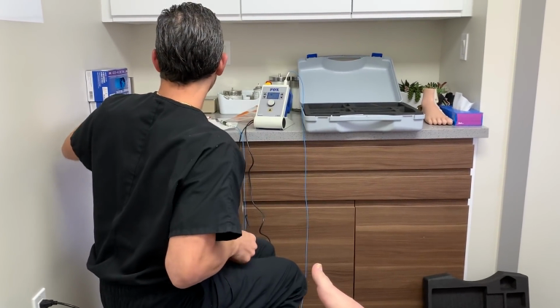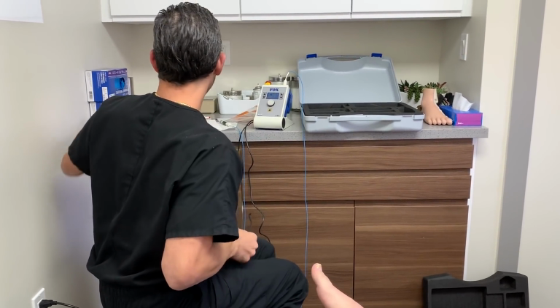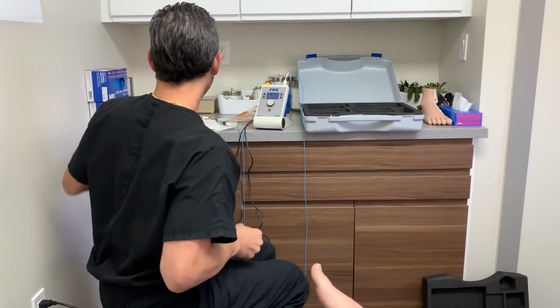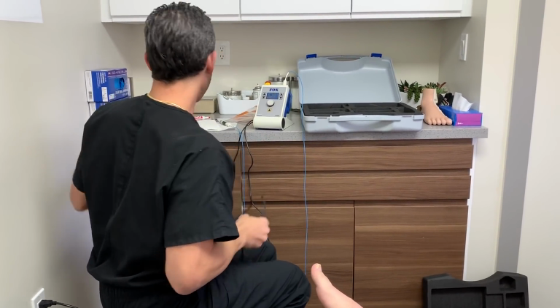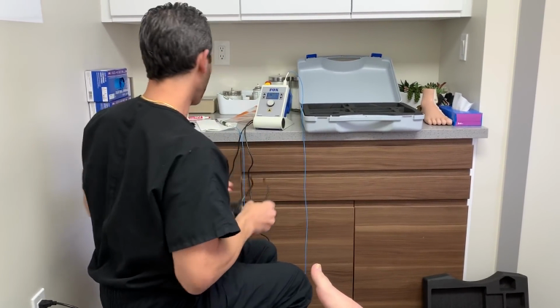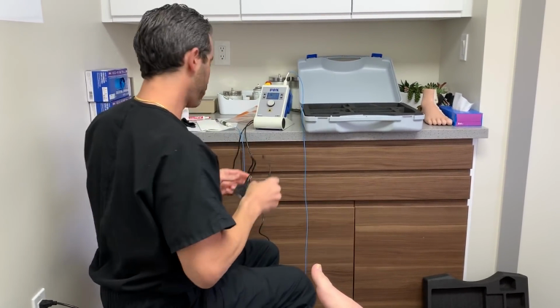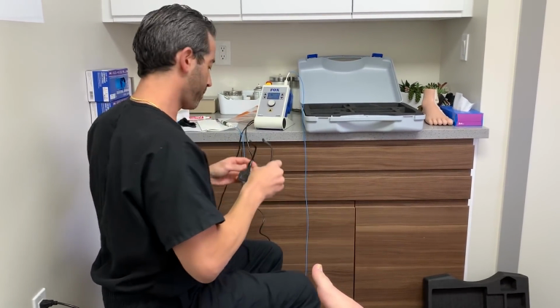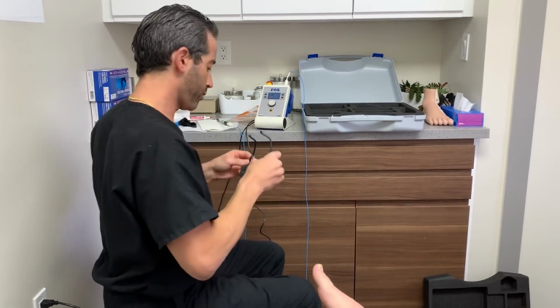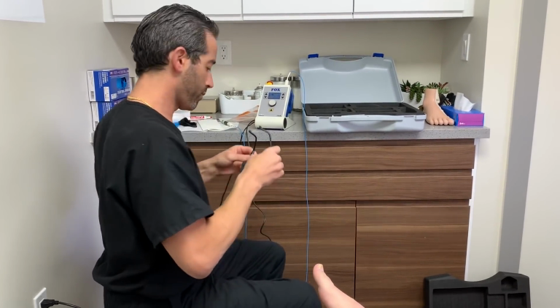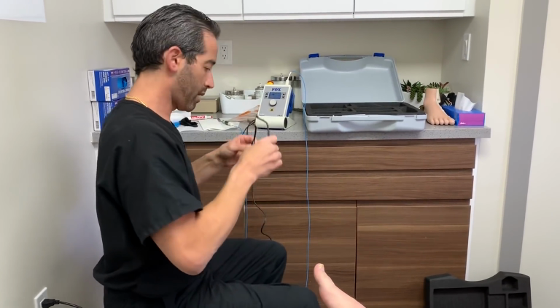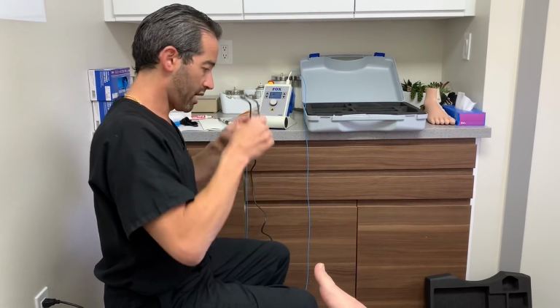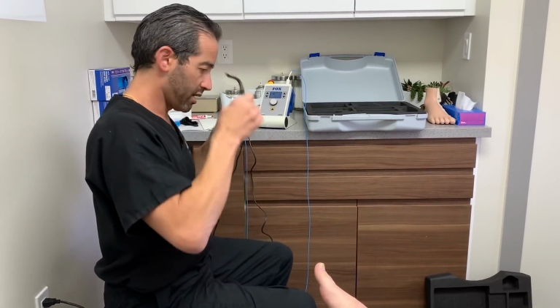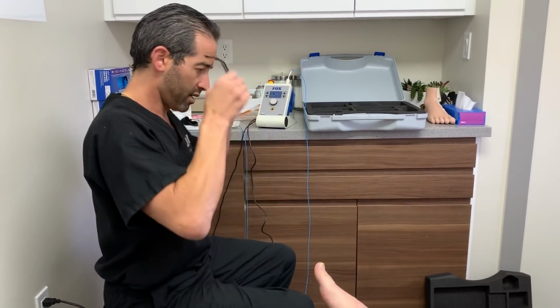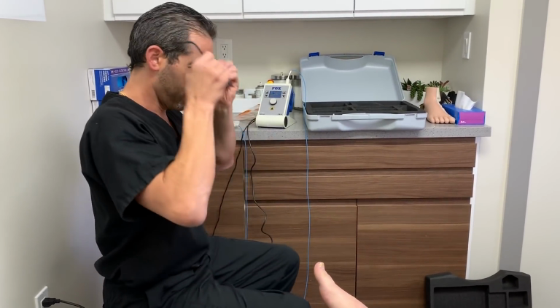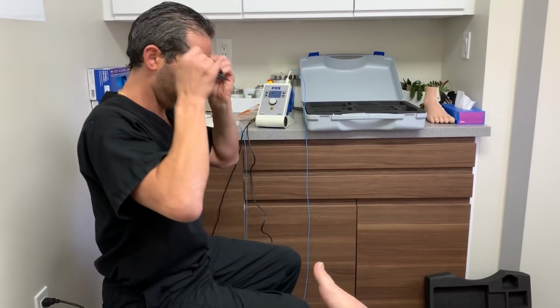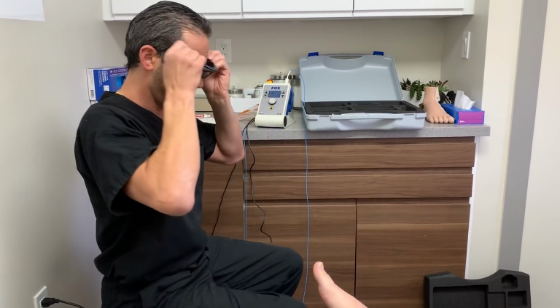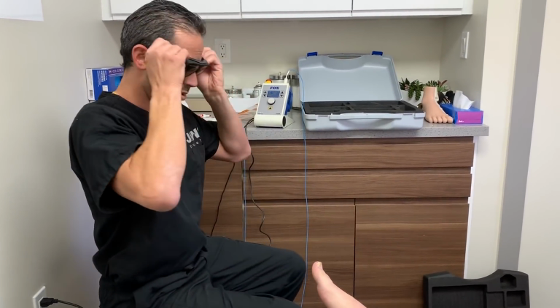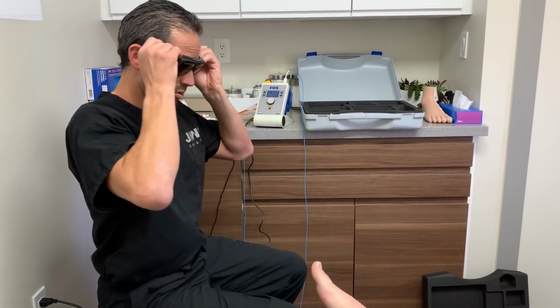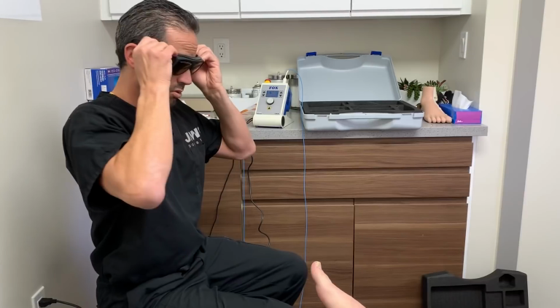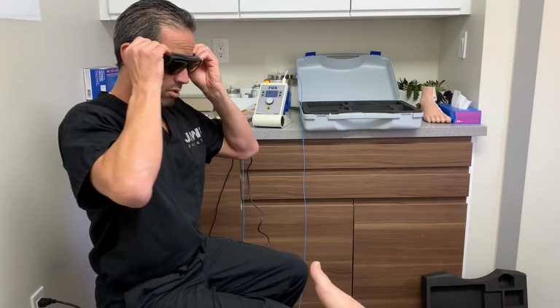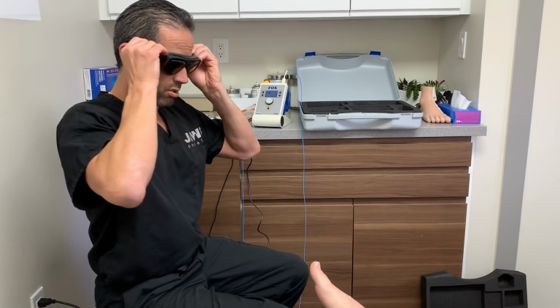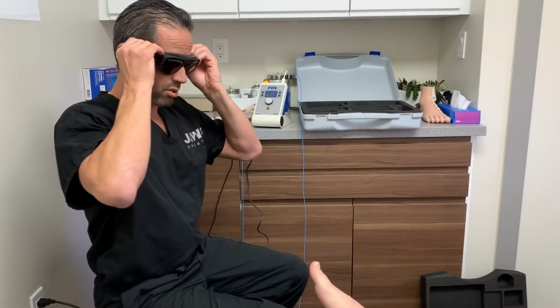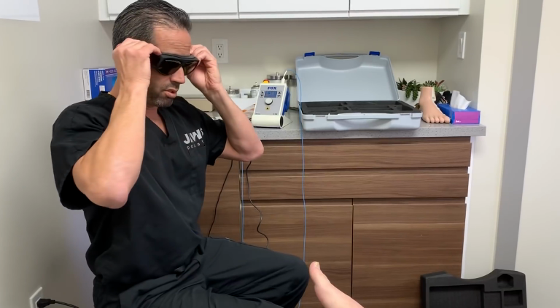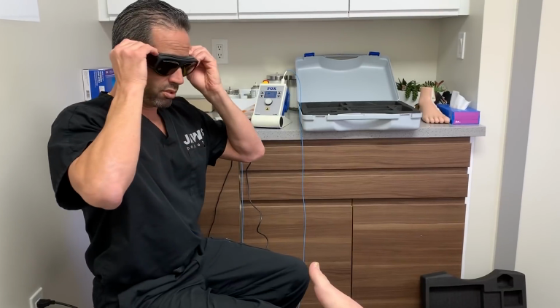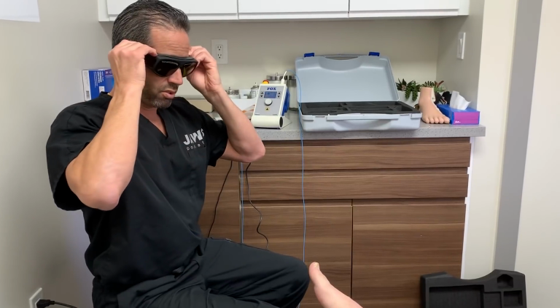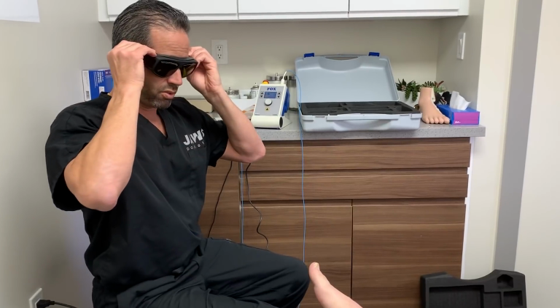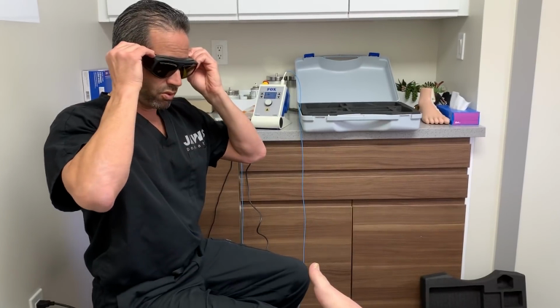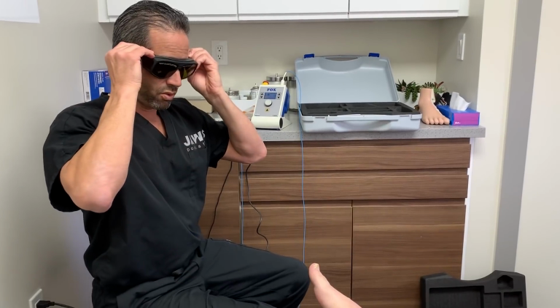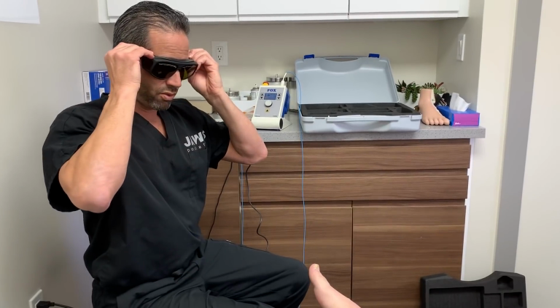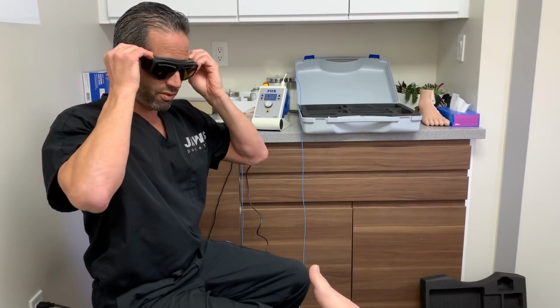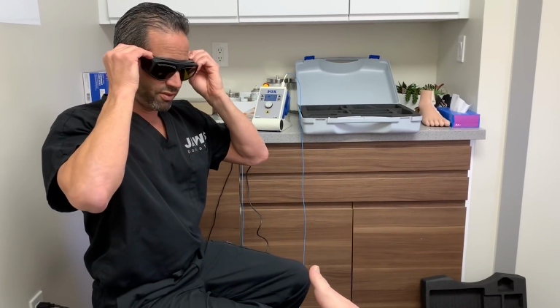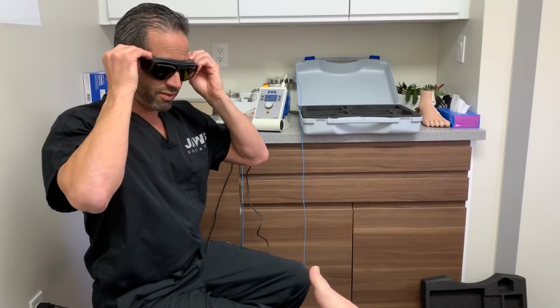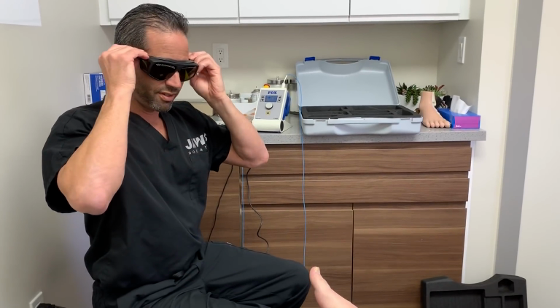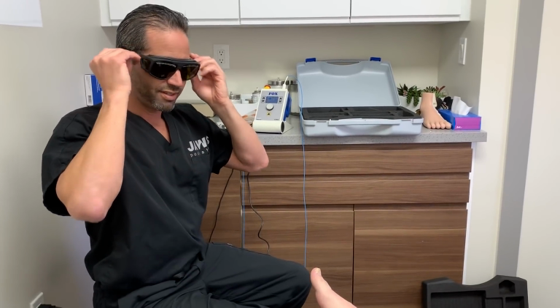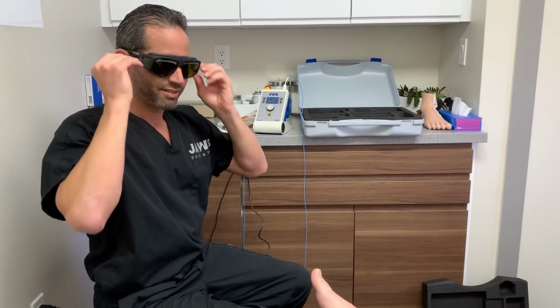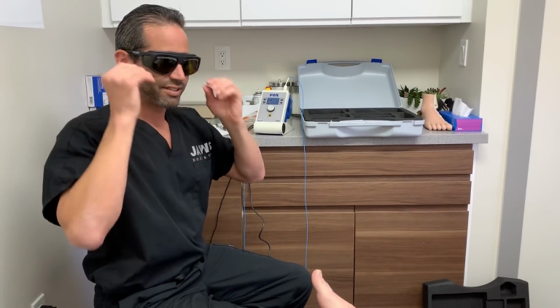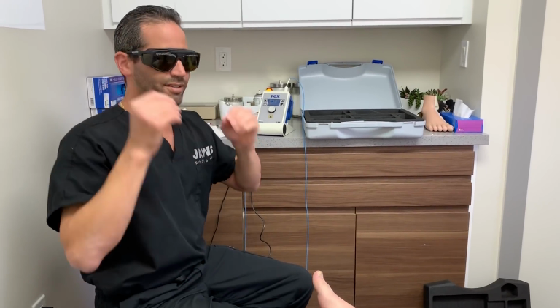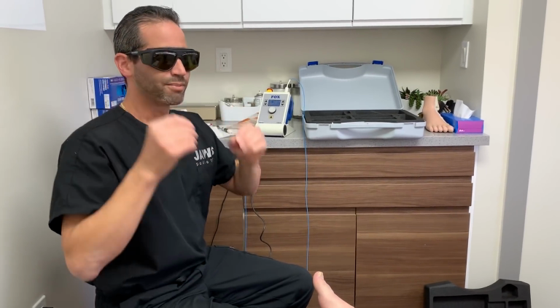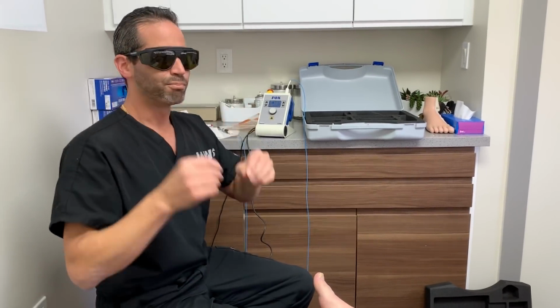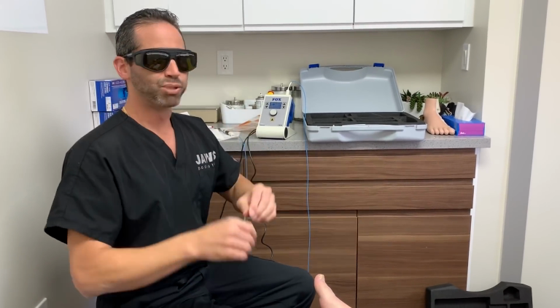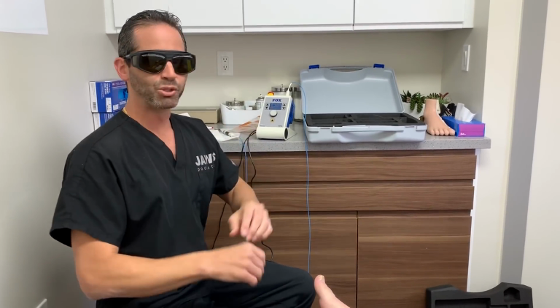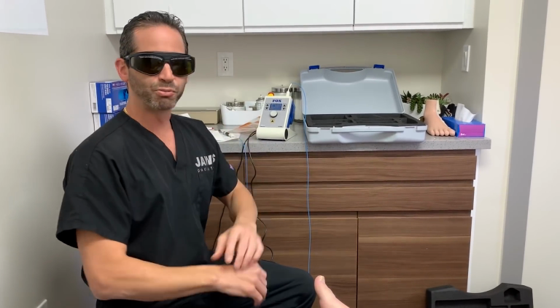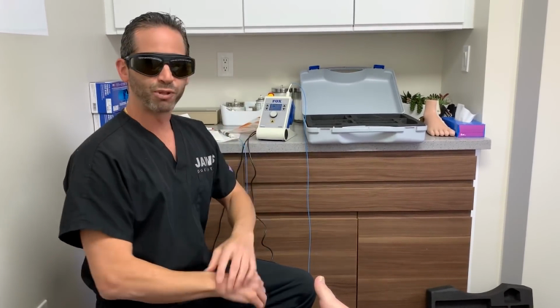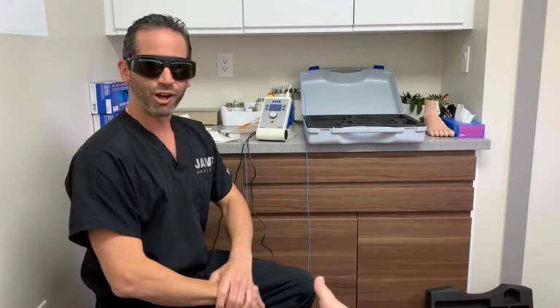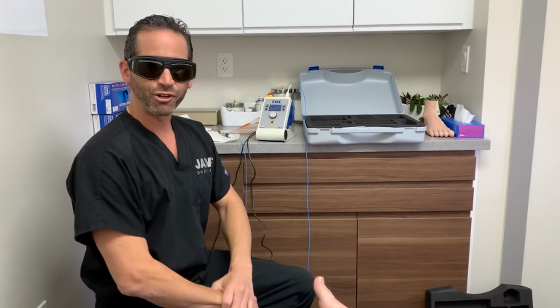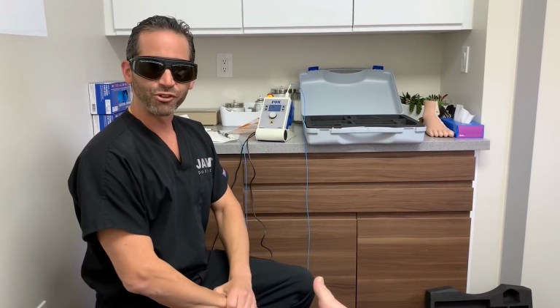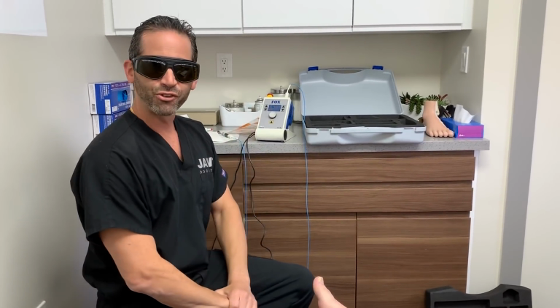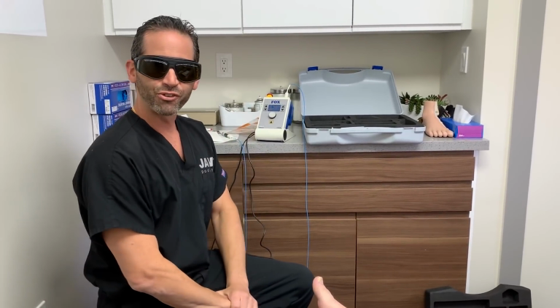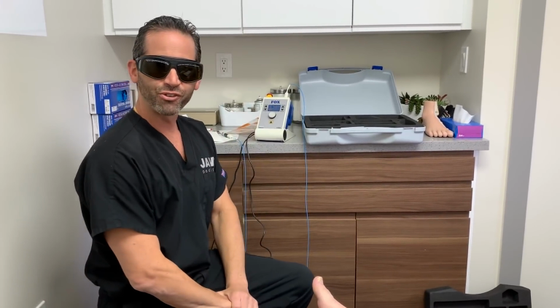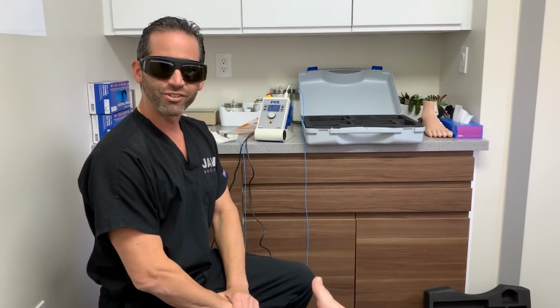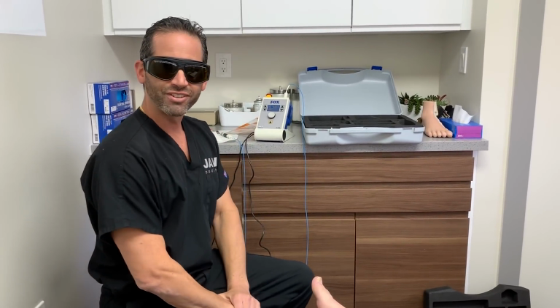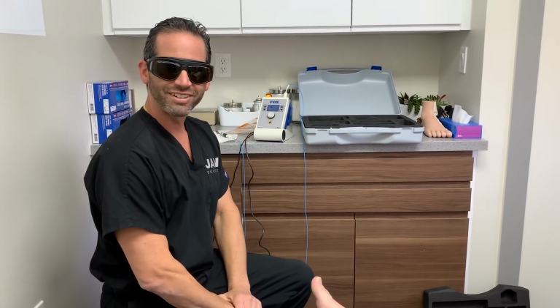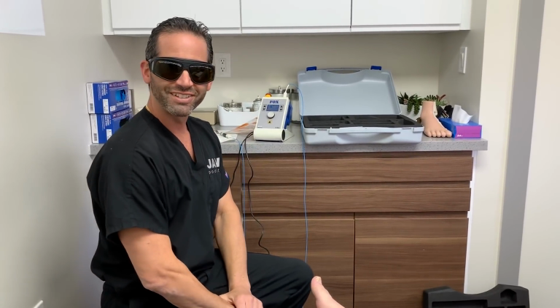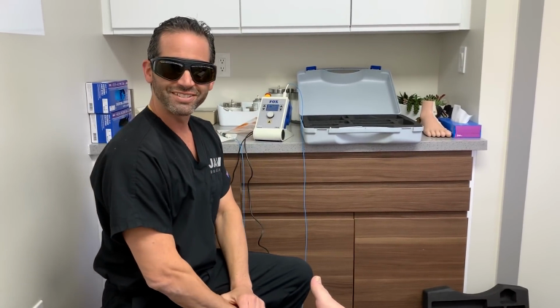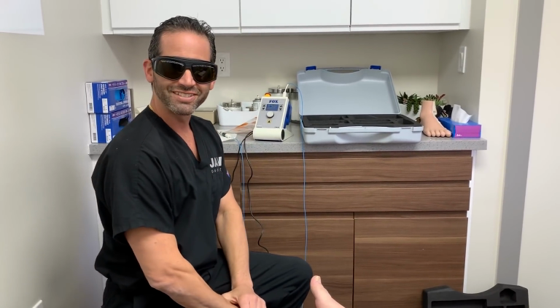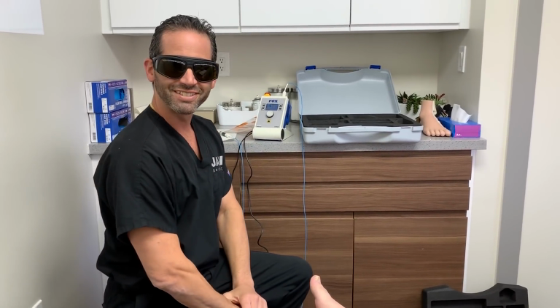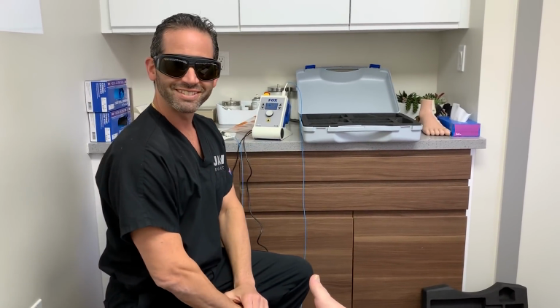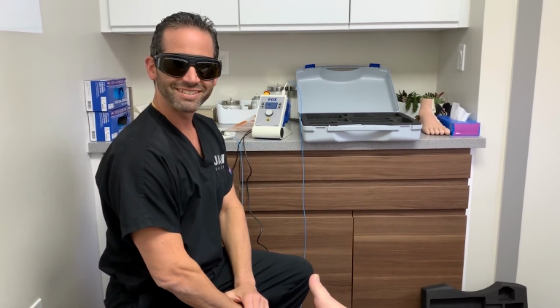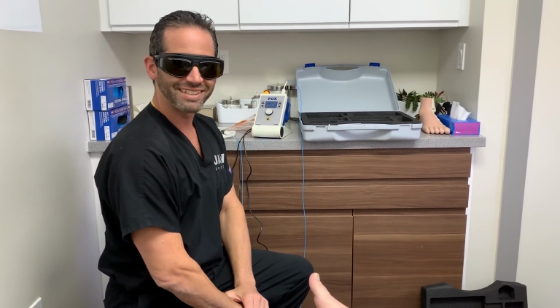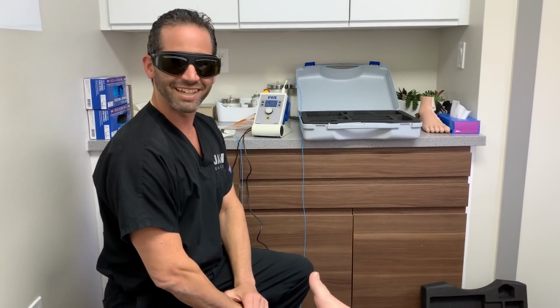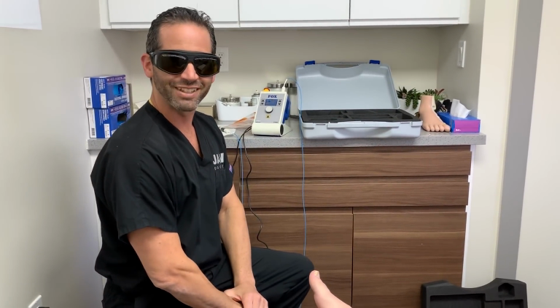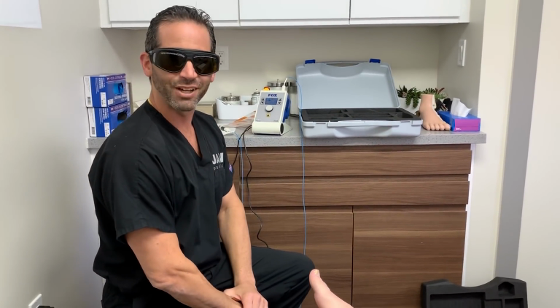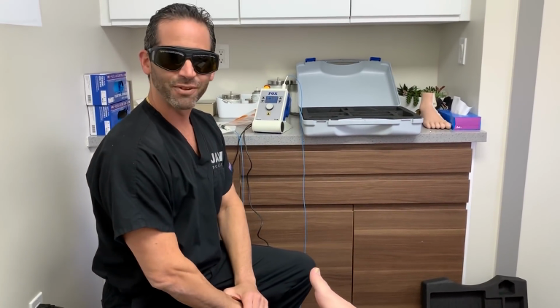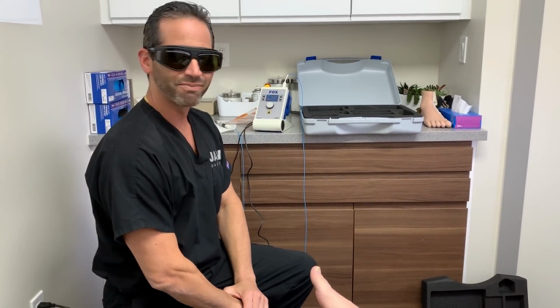I have to put on my blue blockers — you got to love them.